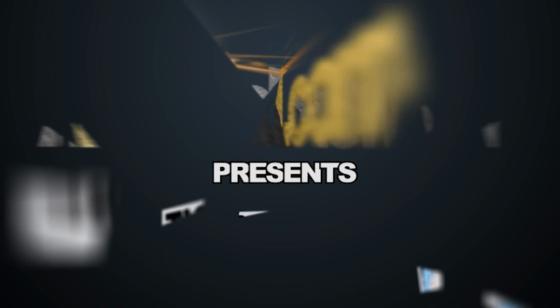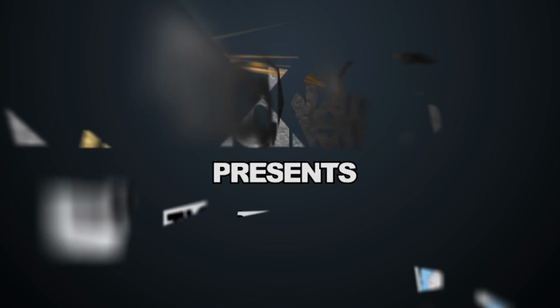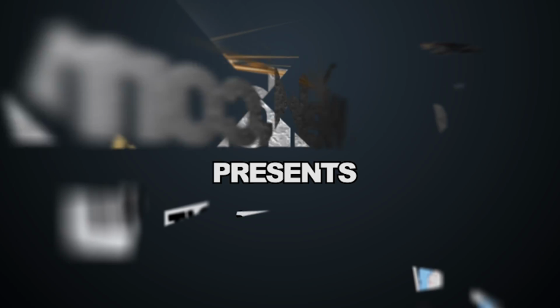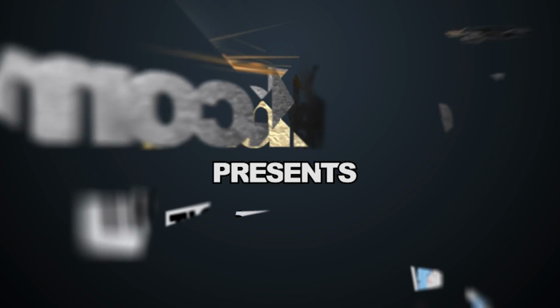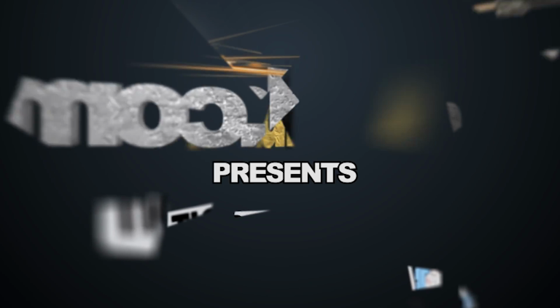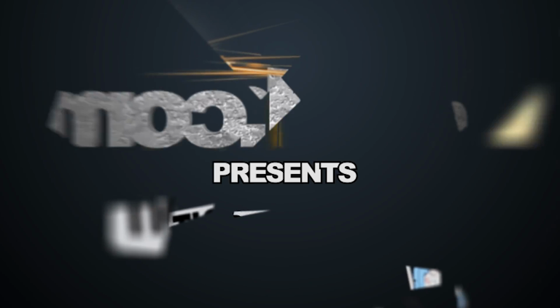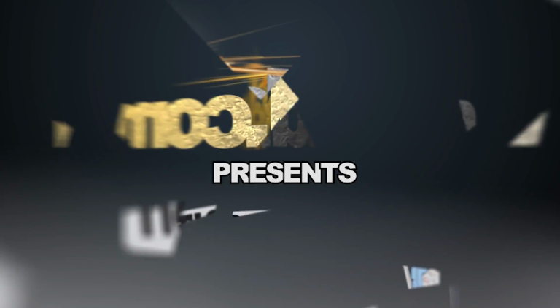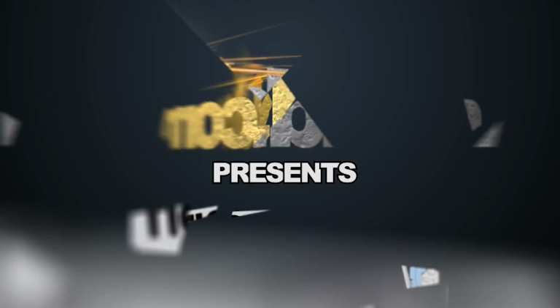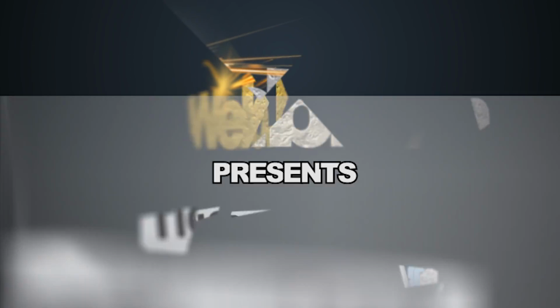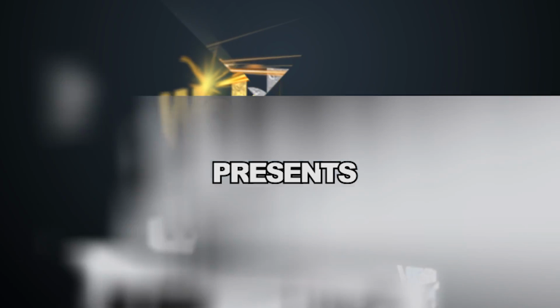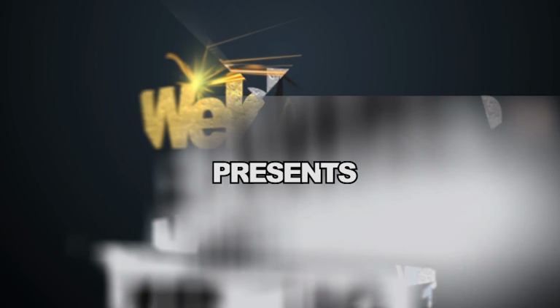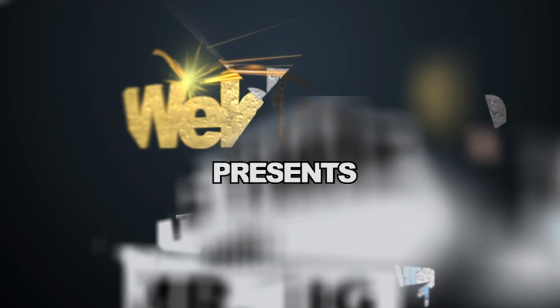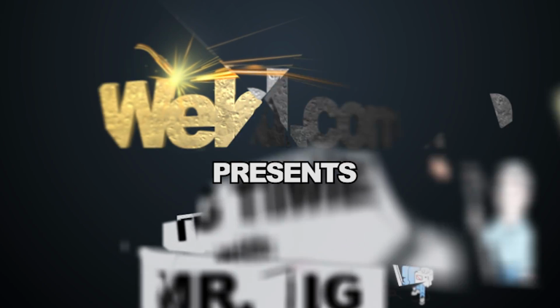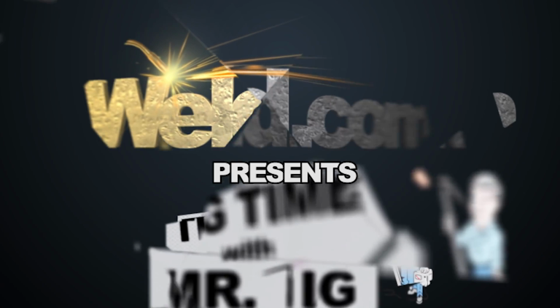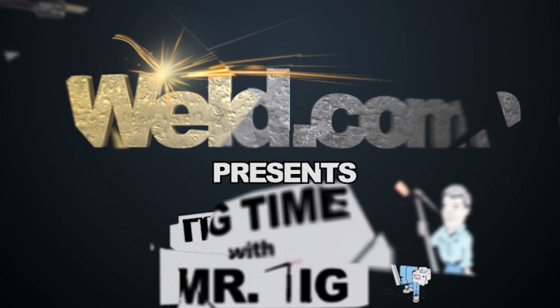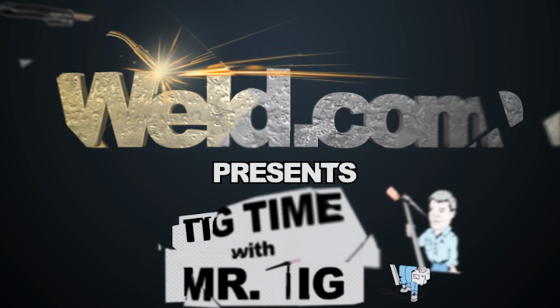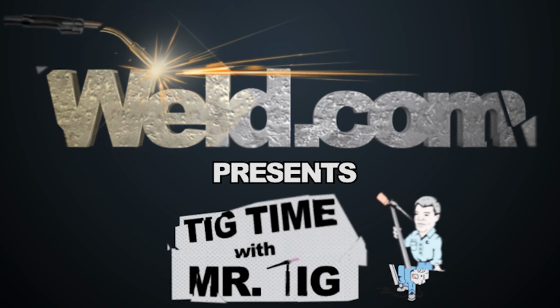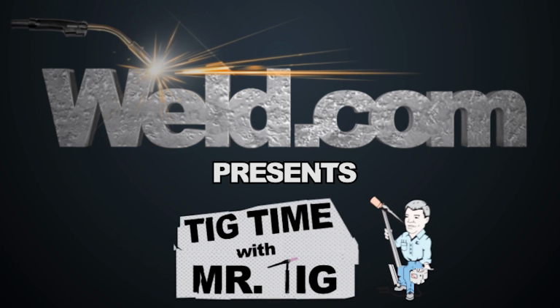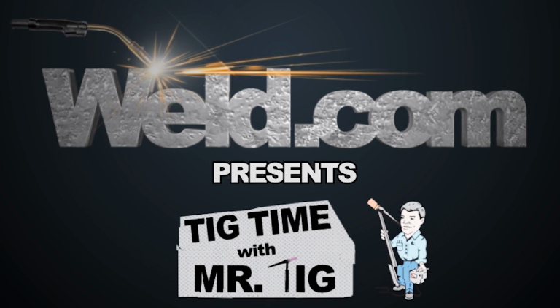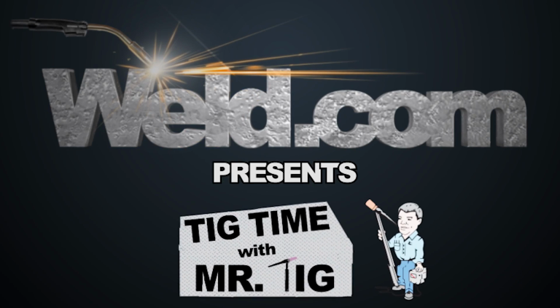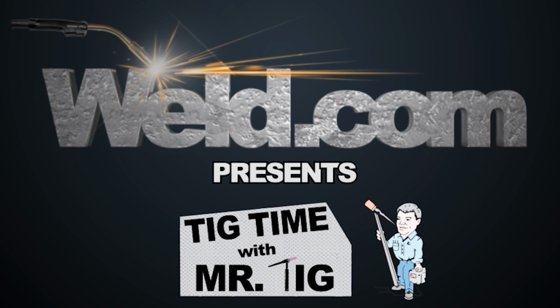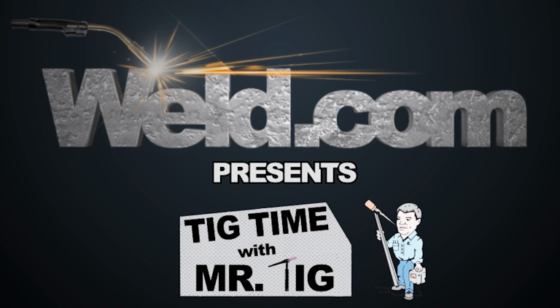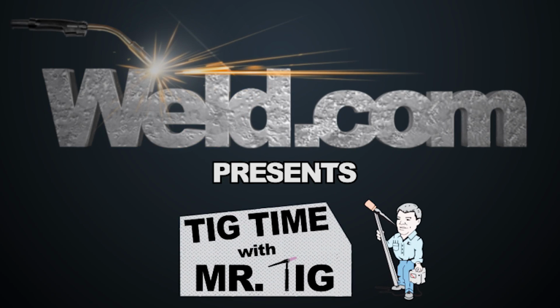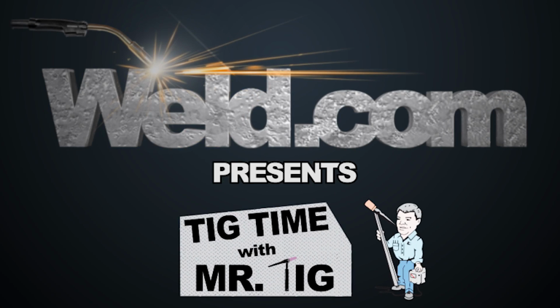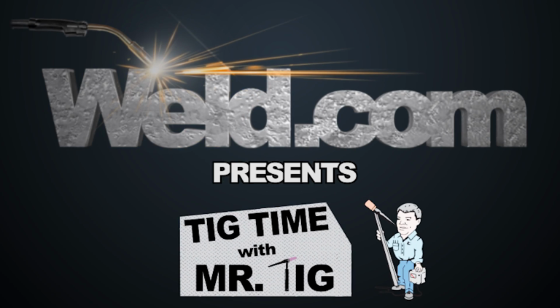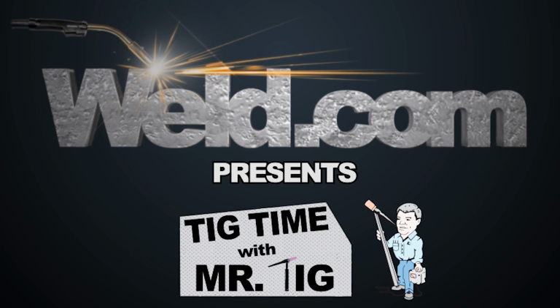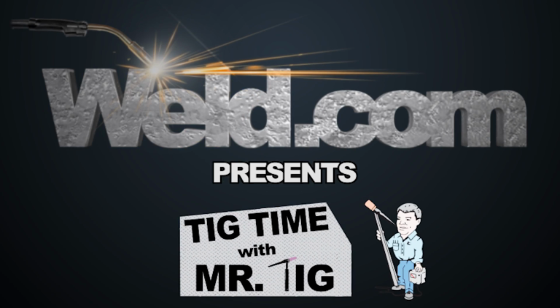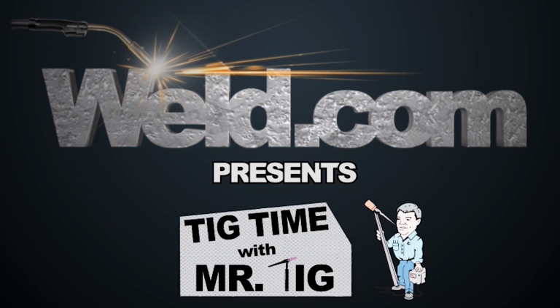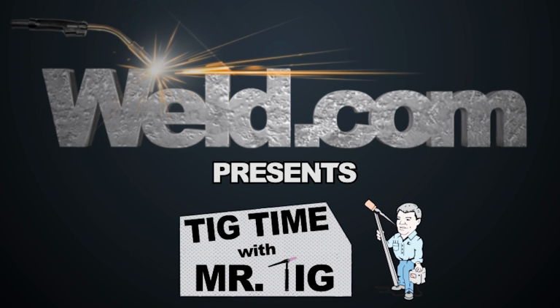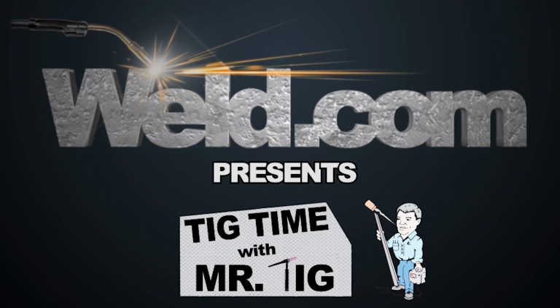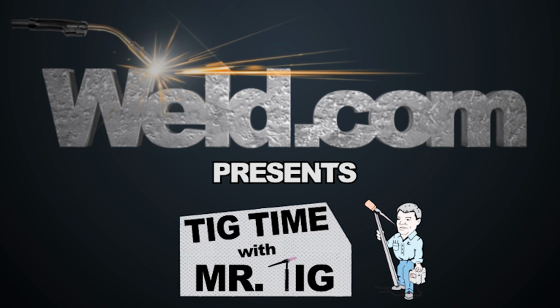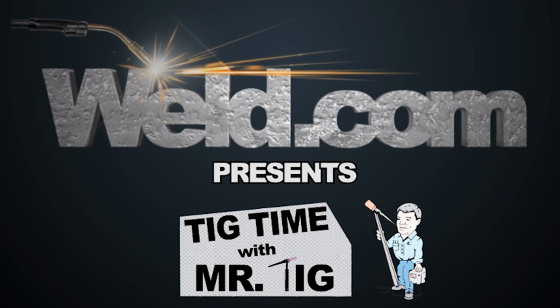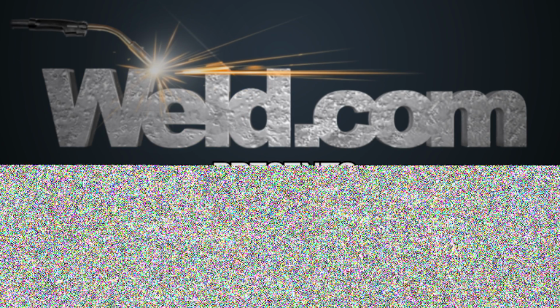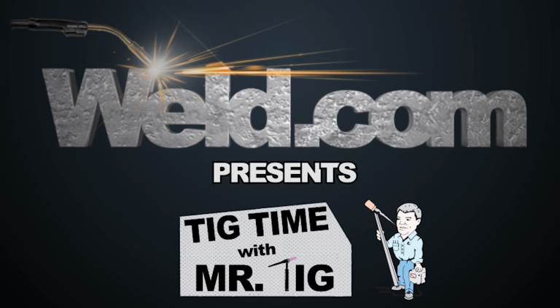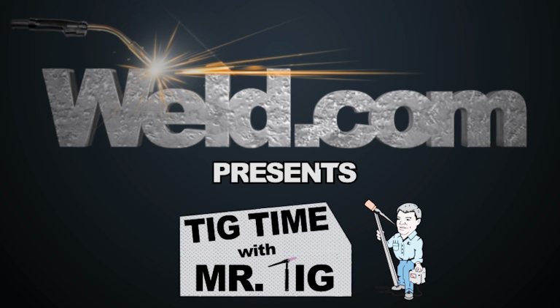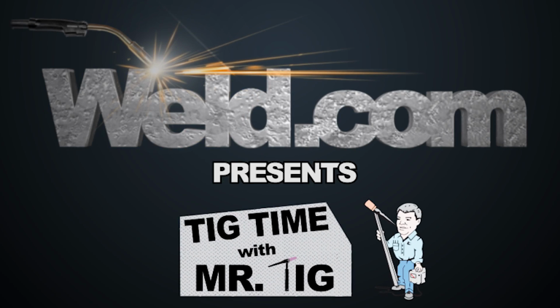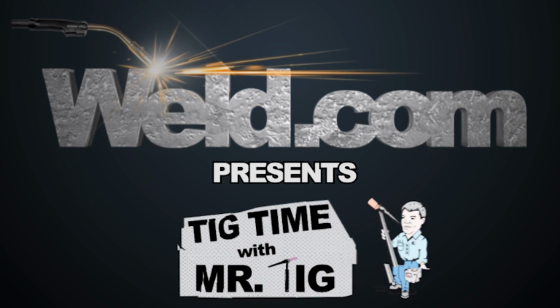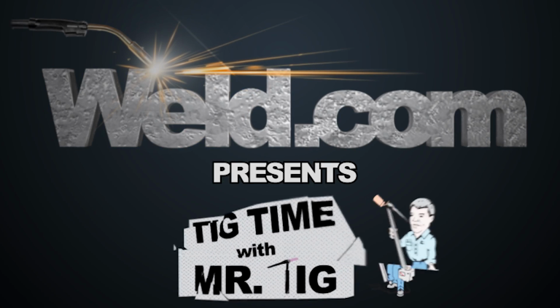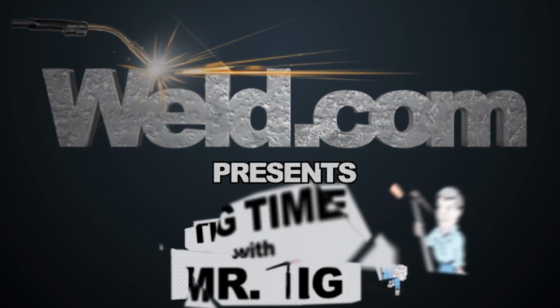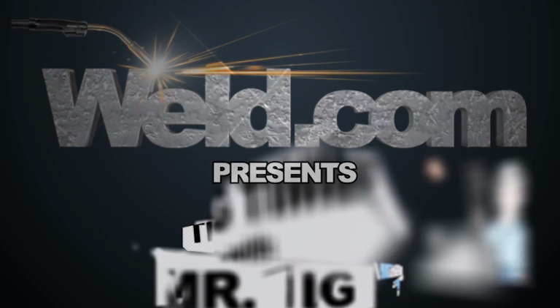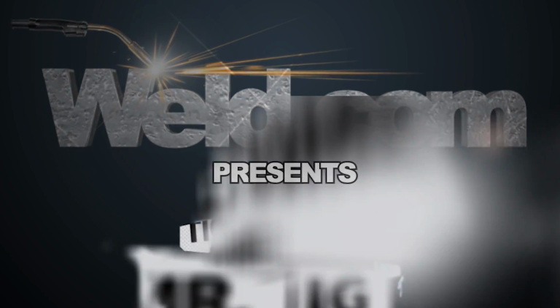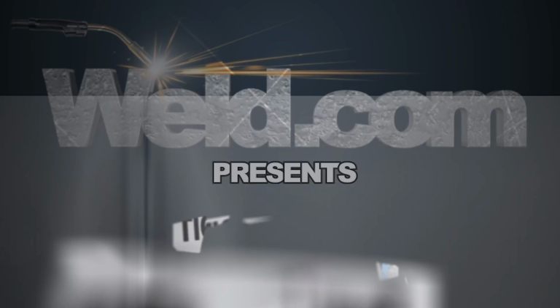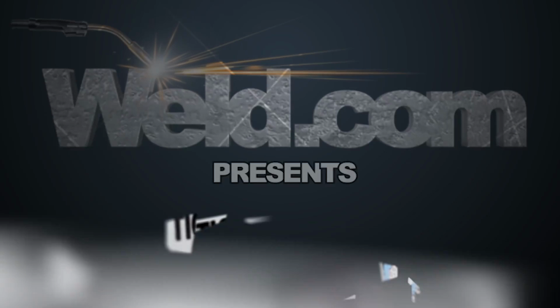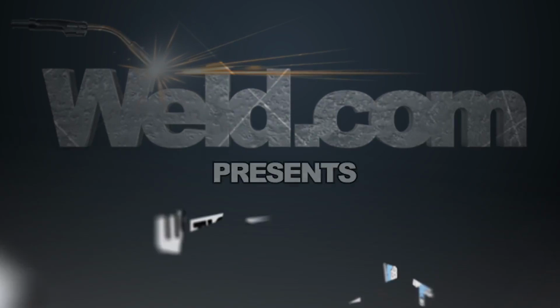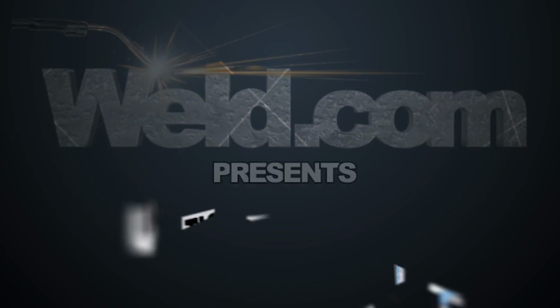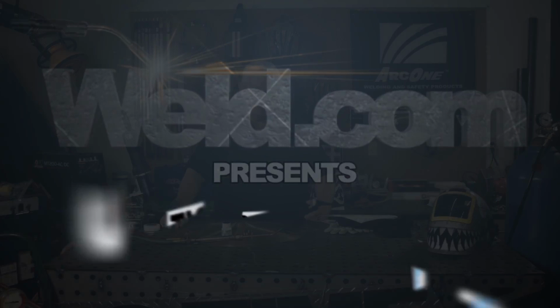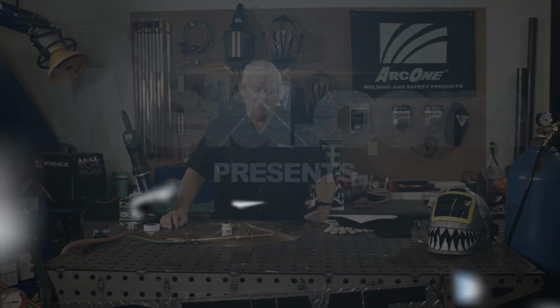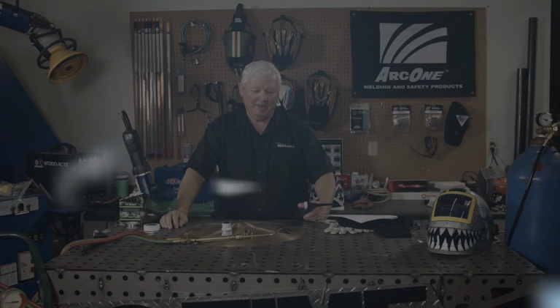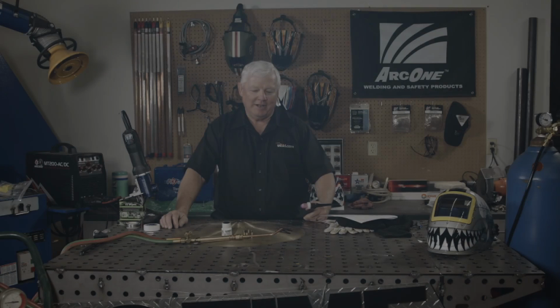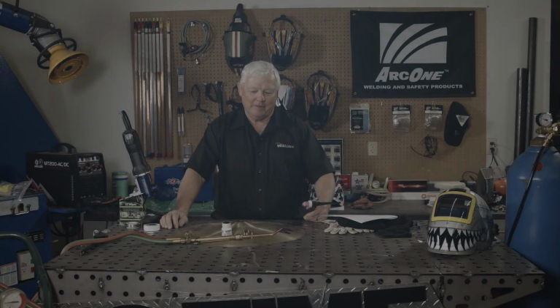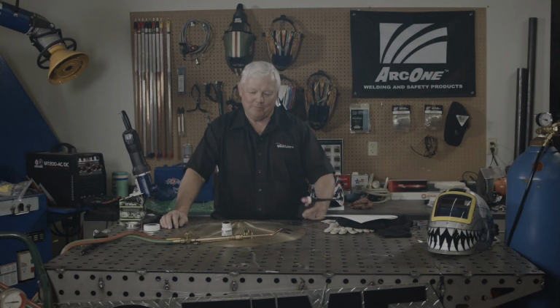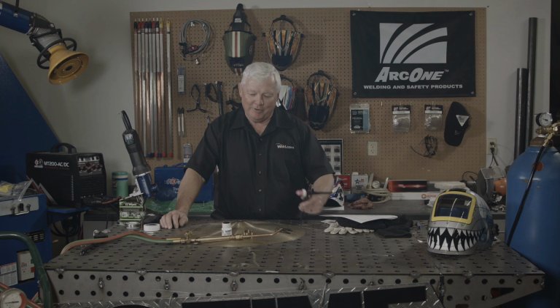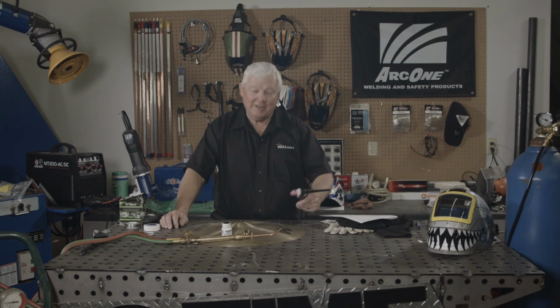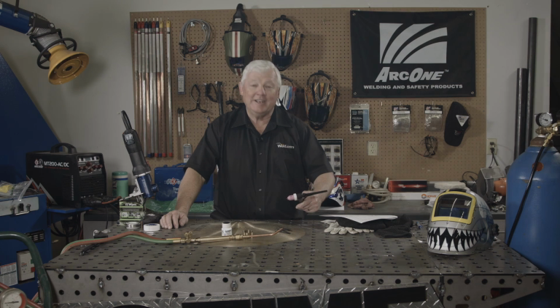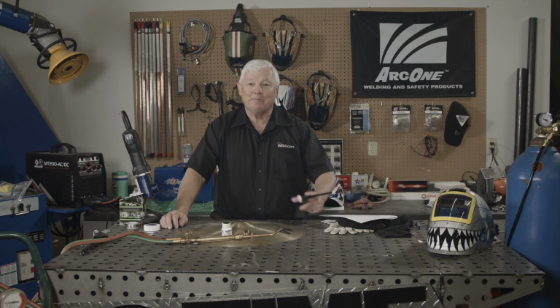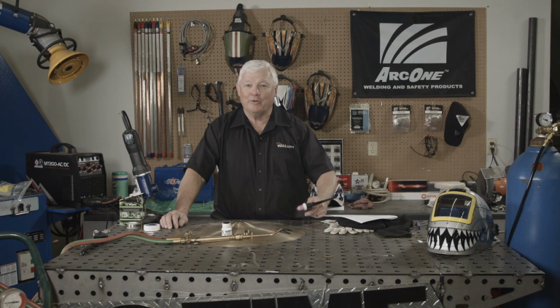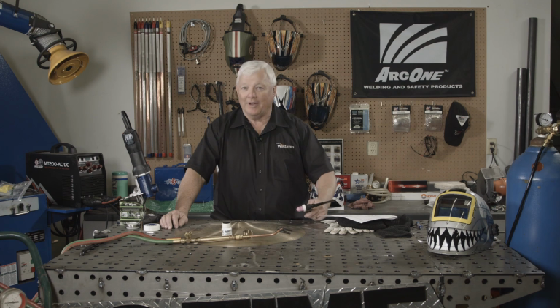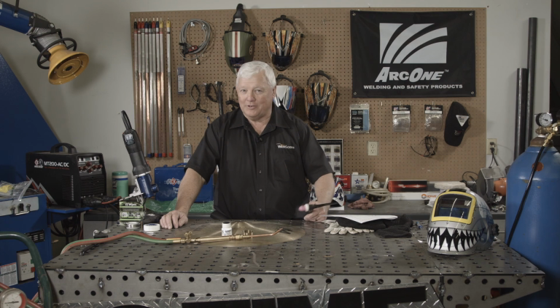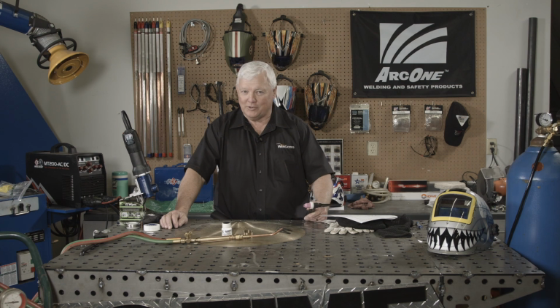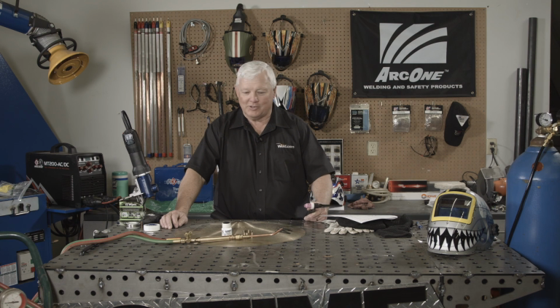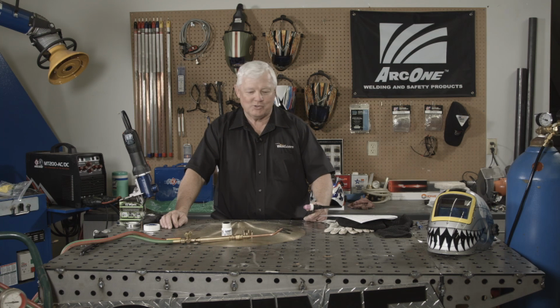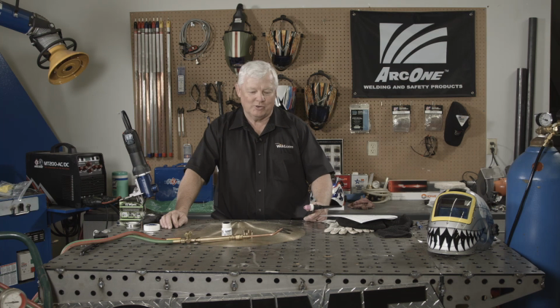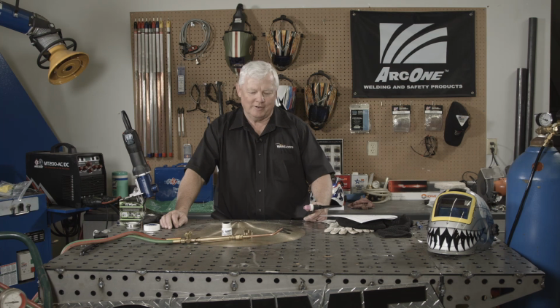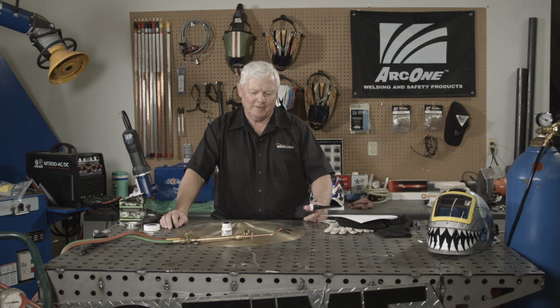Hey, welcome to weld.com, home of TIG Time. I'm Mr. TIG and today we've got a pretty neat project started.